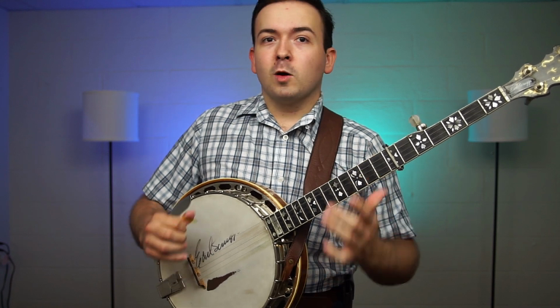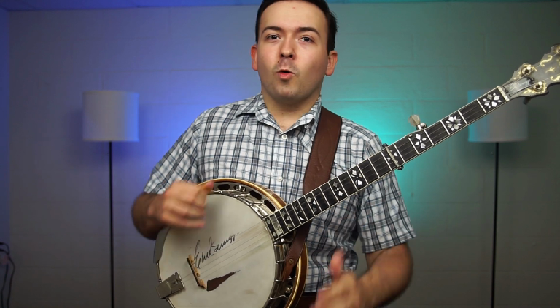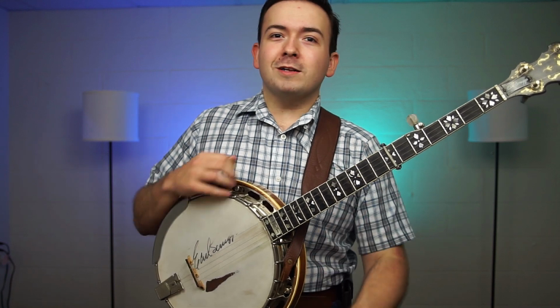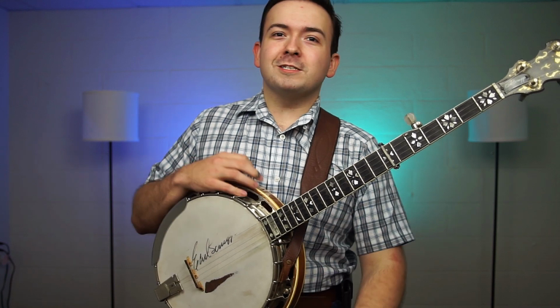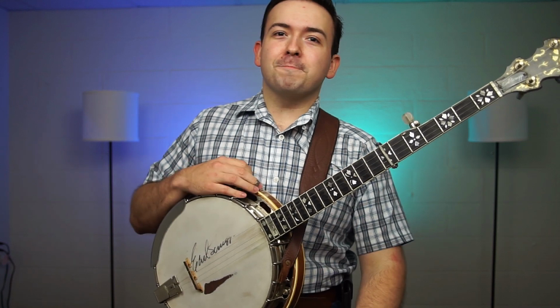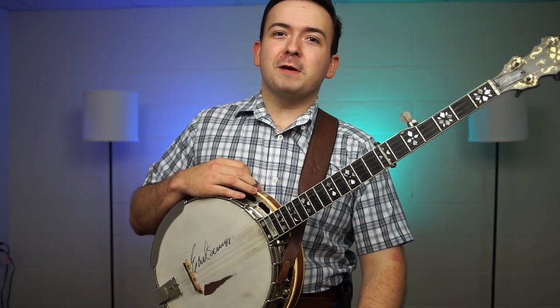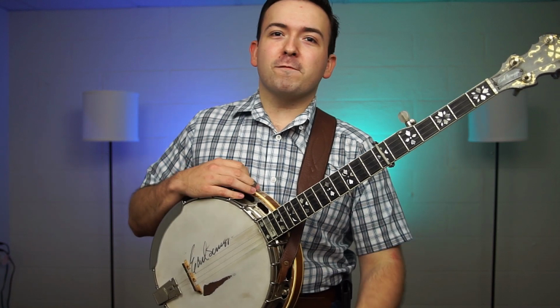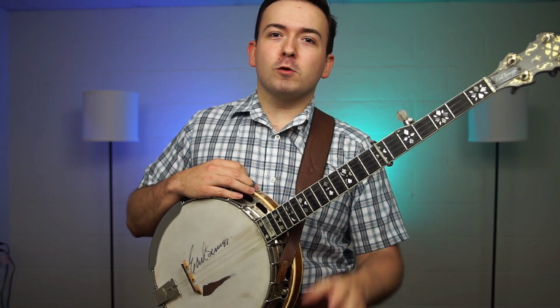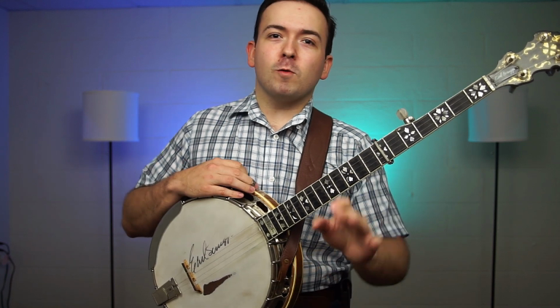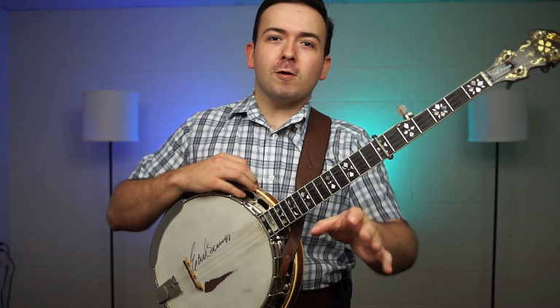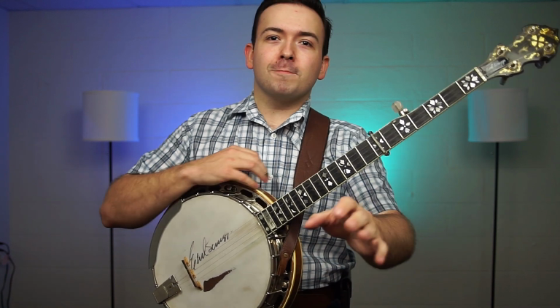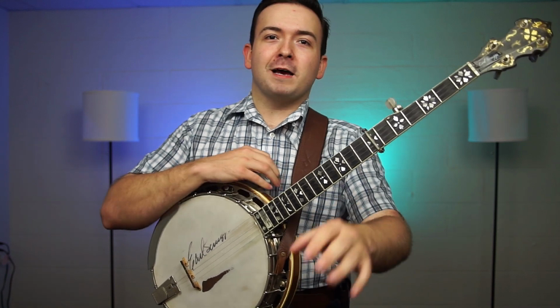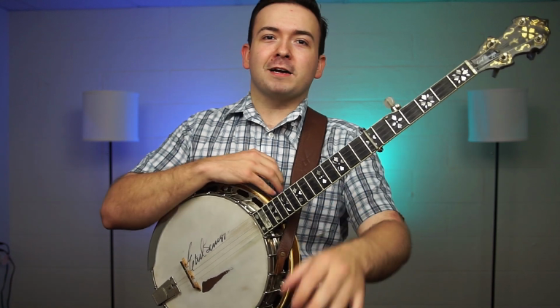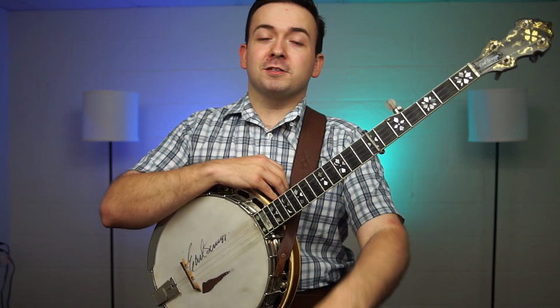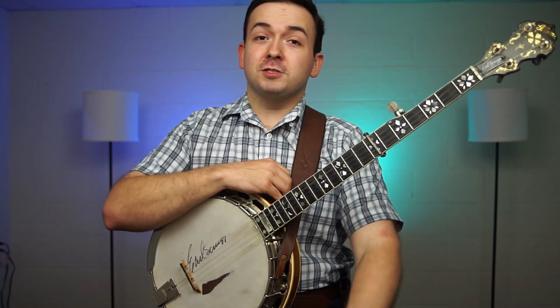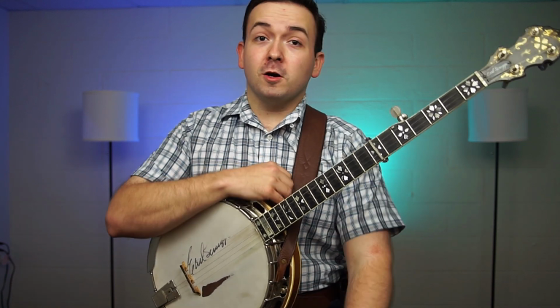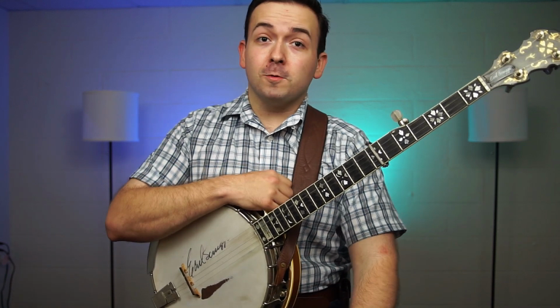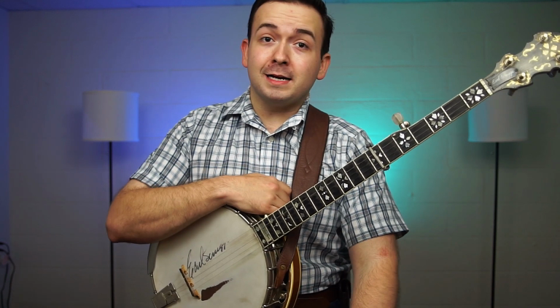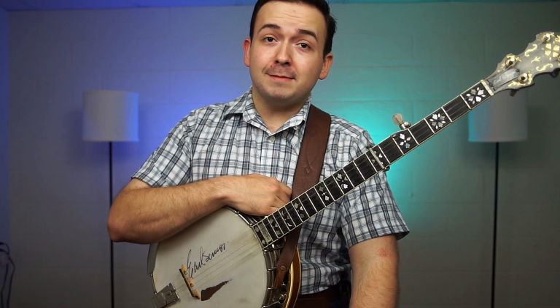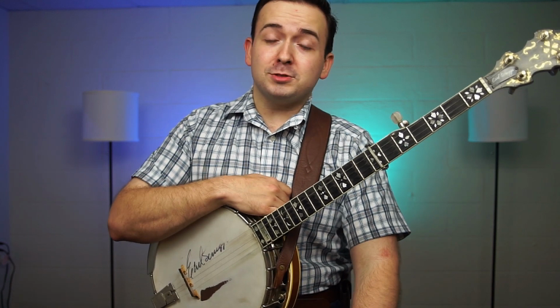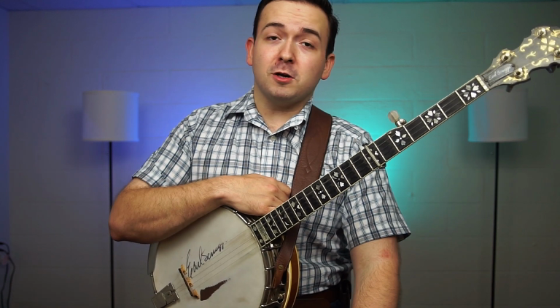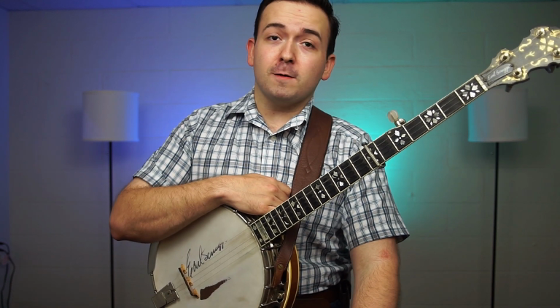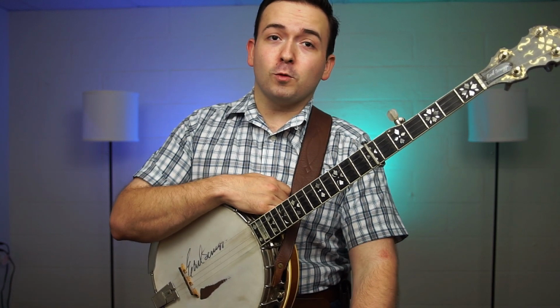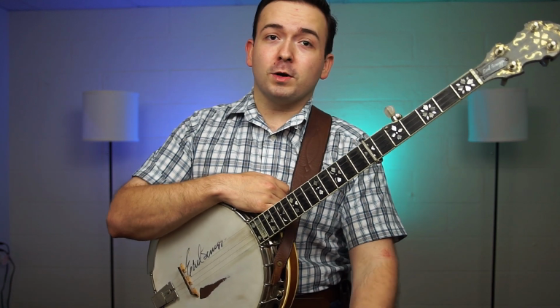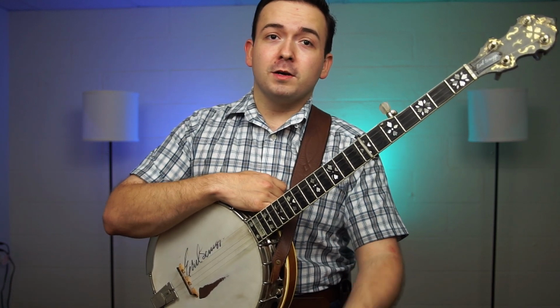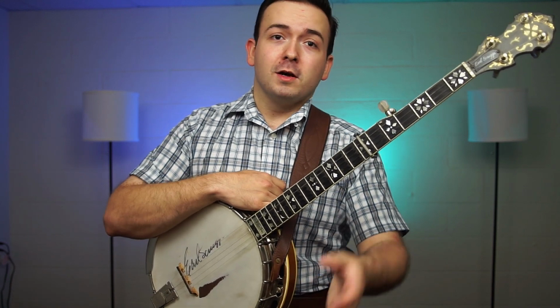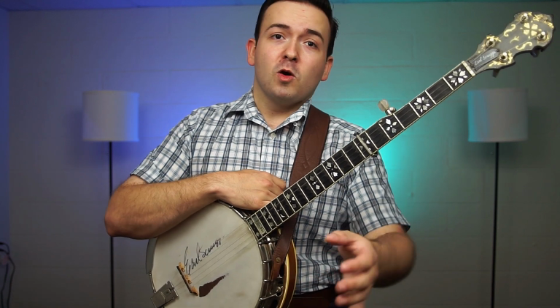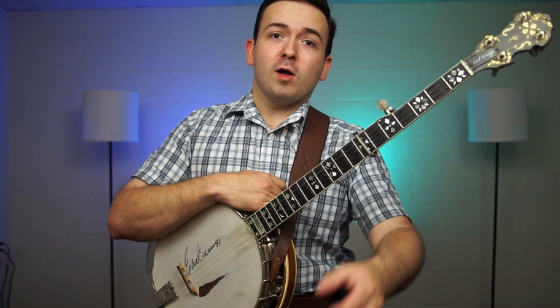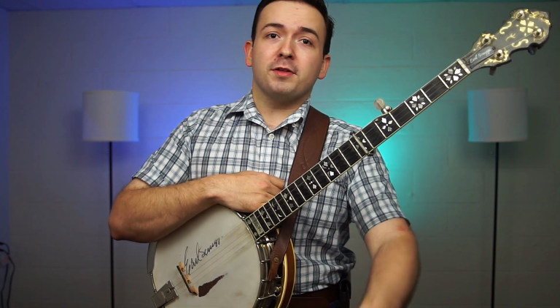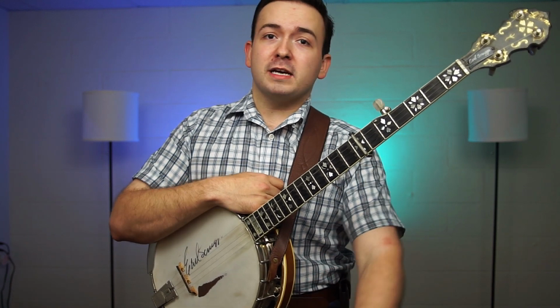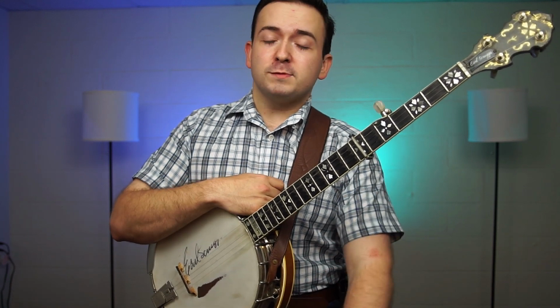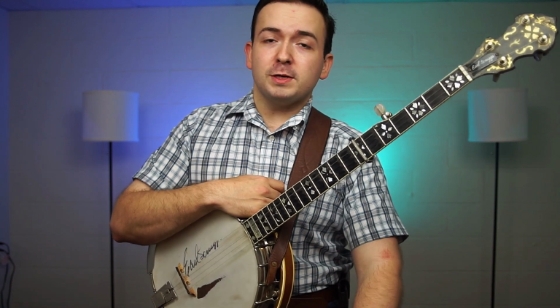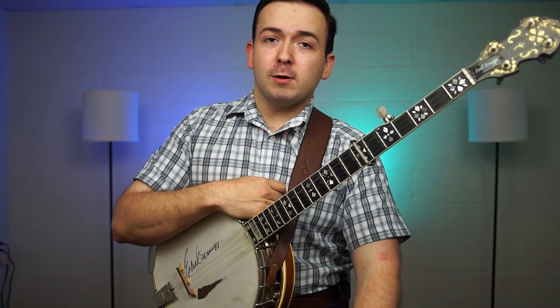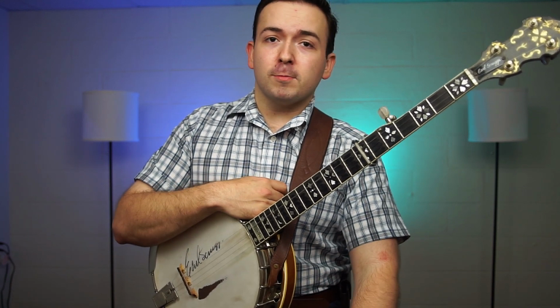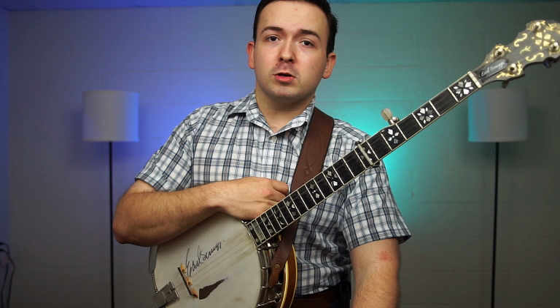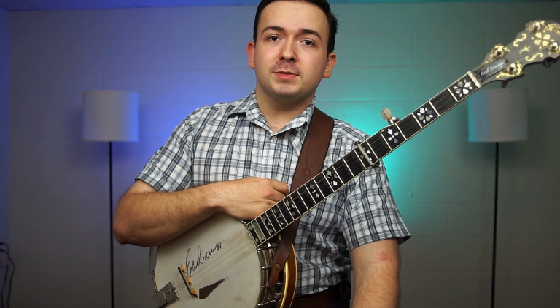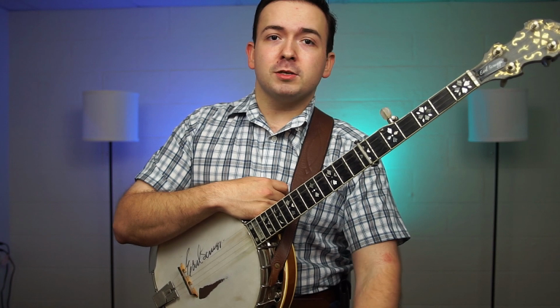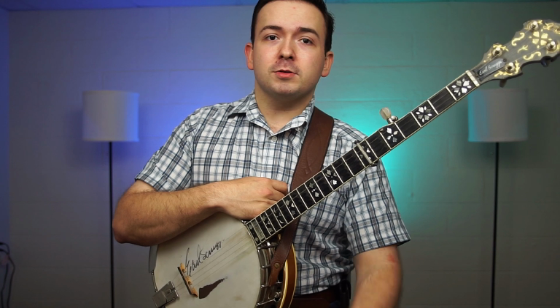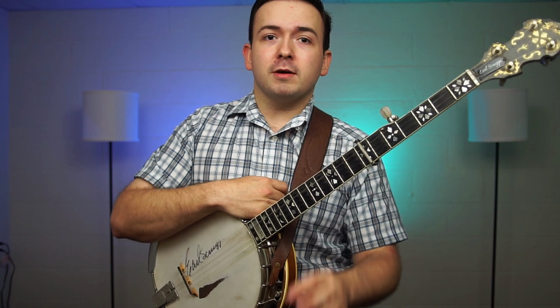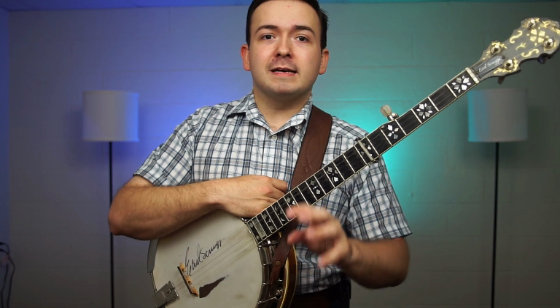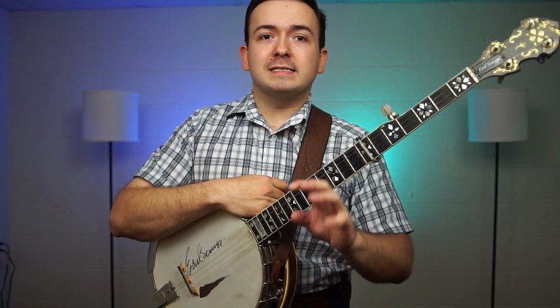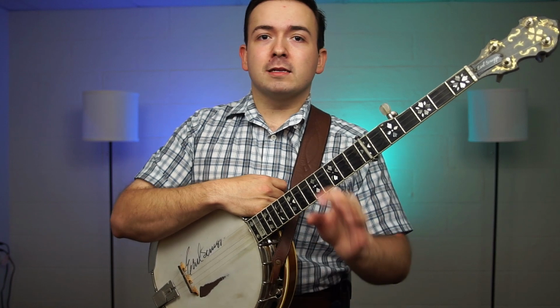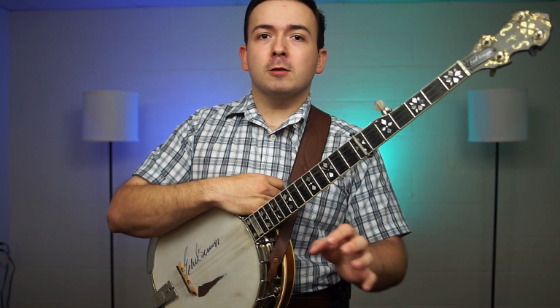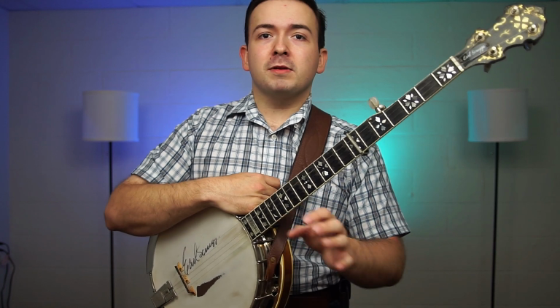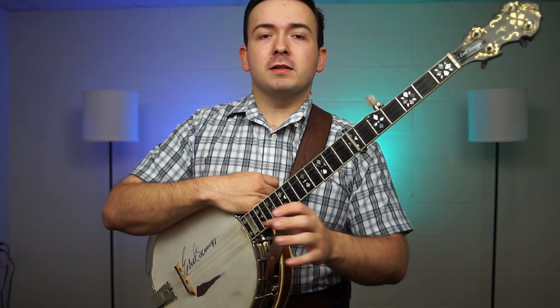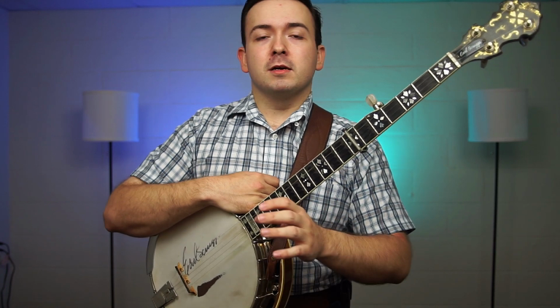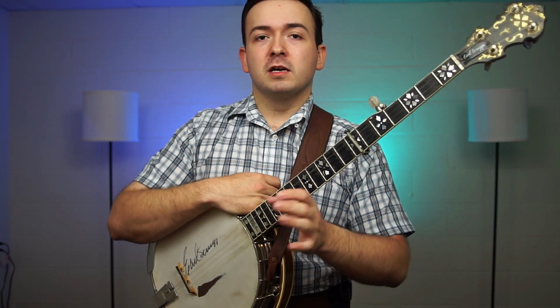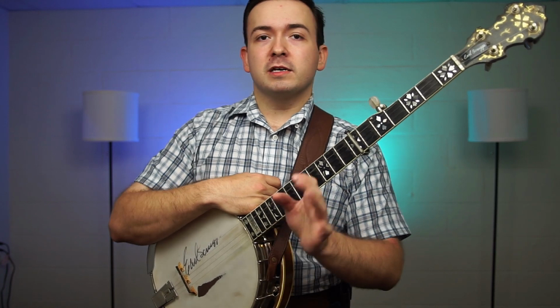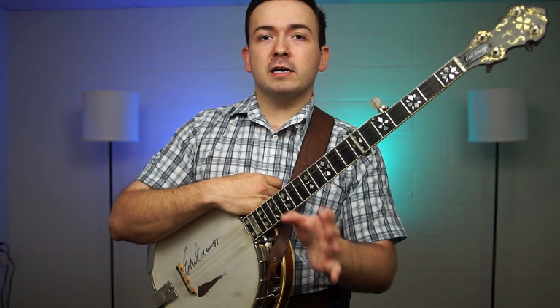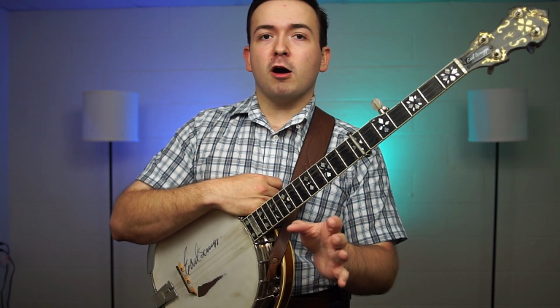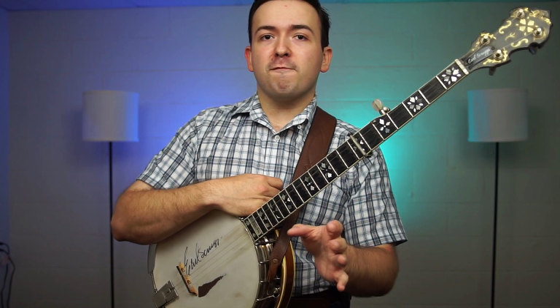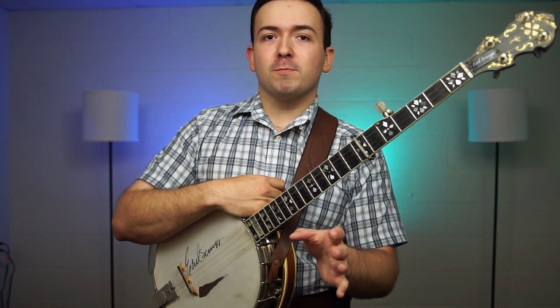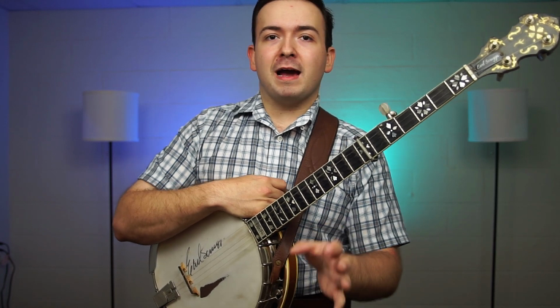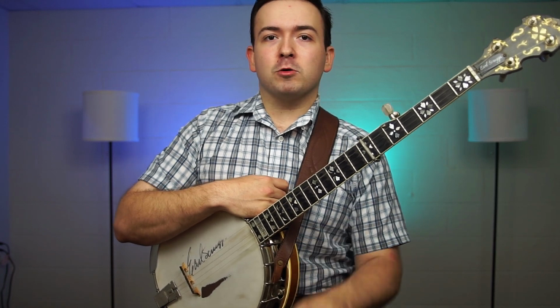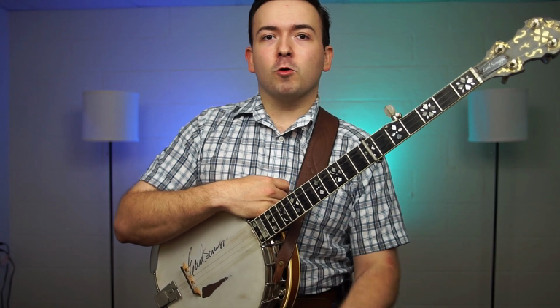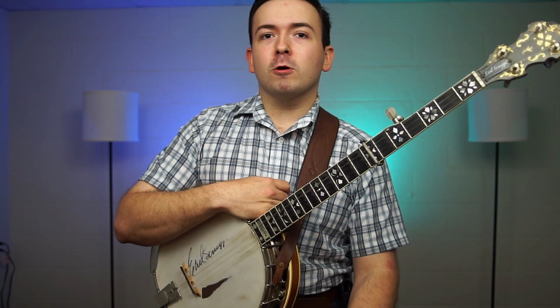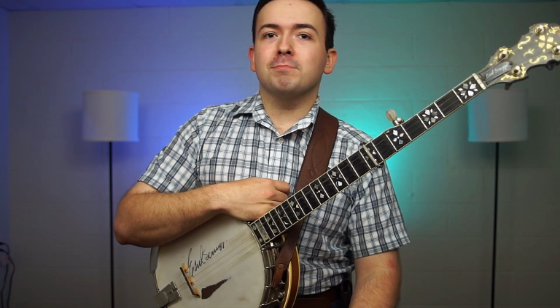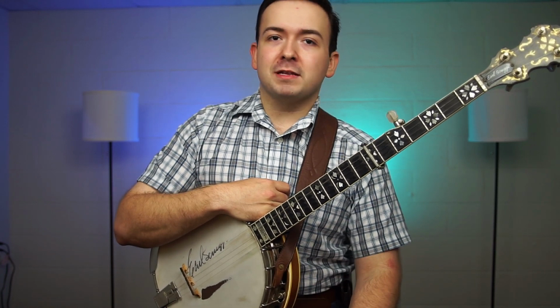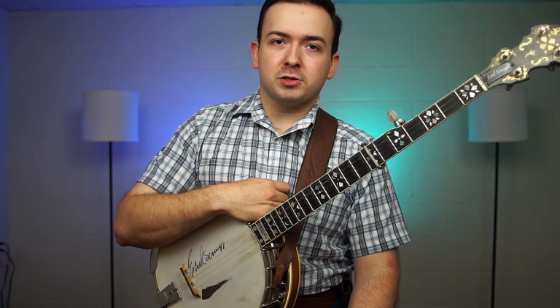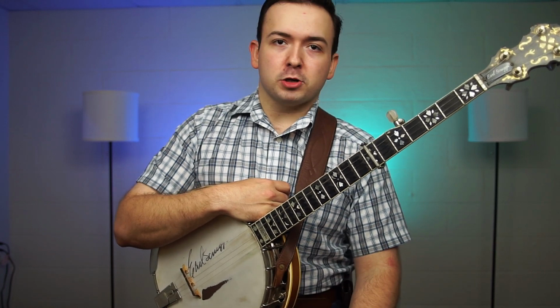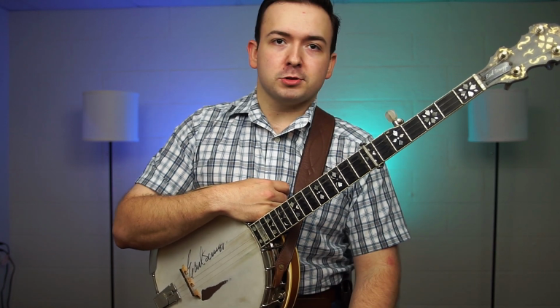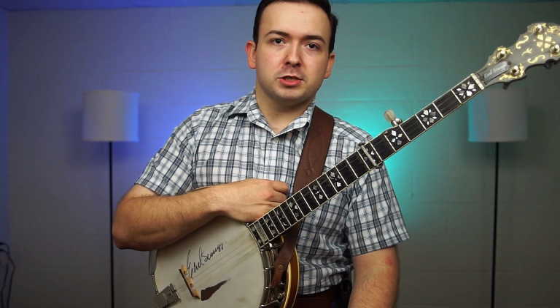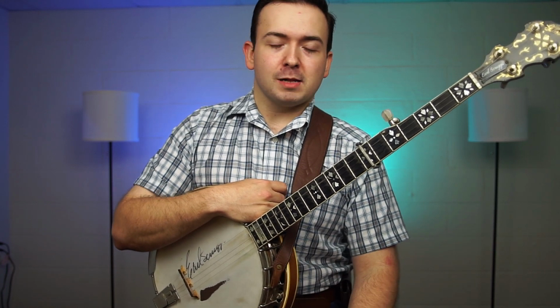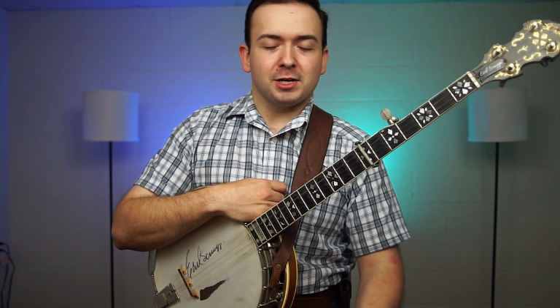What is up everyone, welcome back to the show. My name is John Moore and in today's video I'm going to be showing you guys a little bit of the kickoff for Matterhorn by the Country Gentlemen.